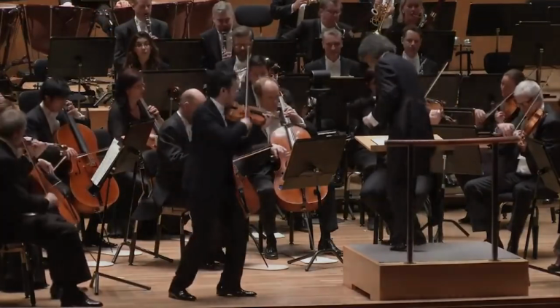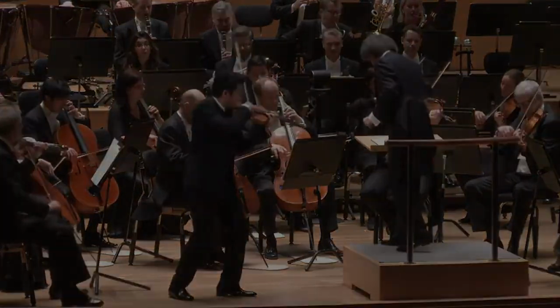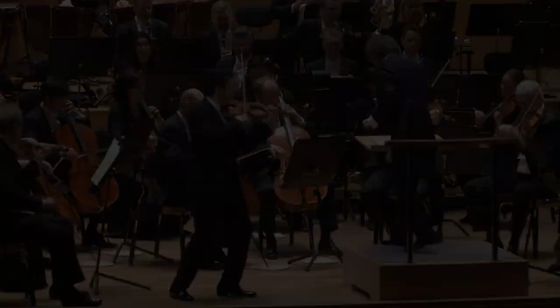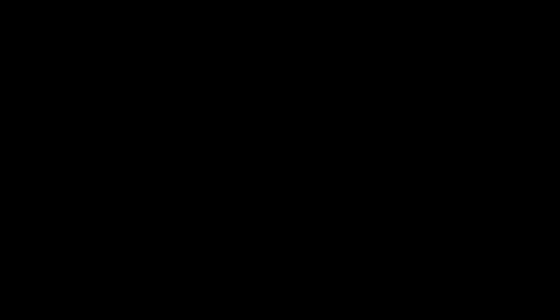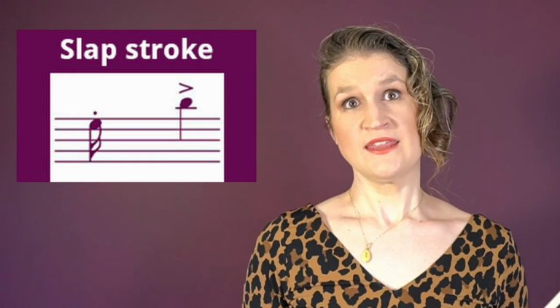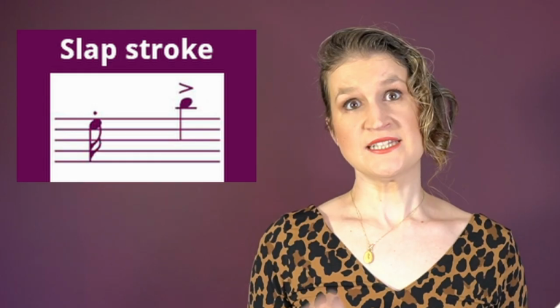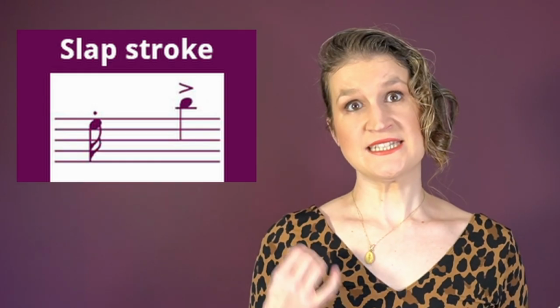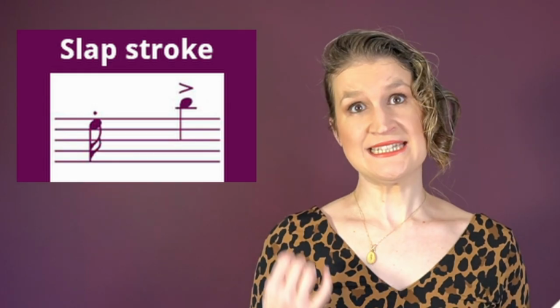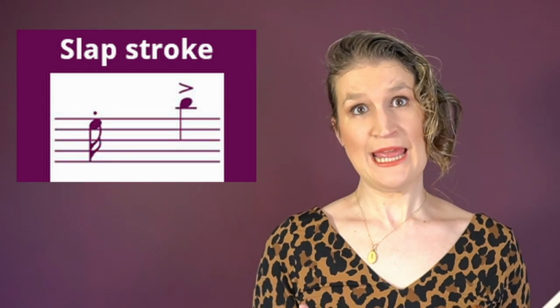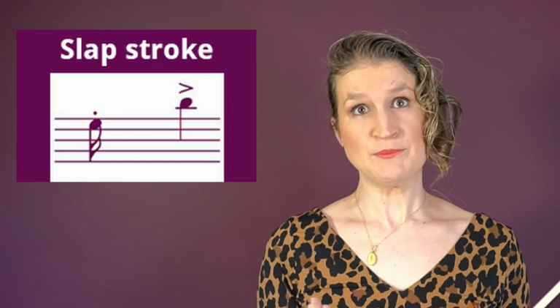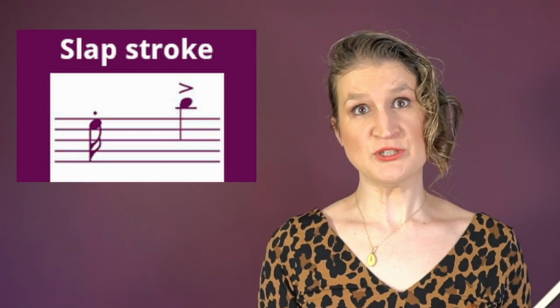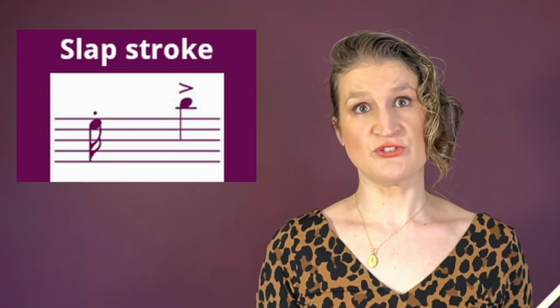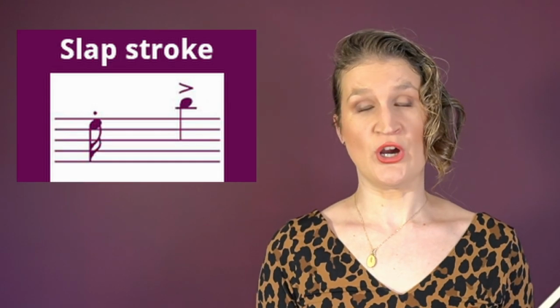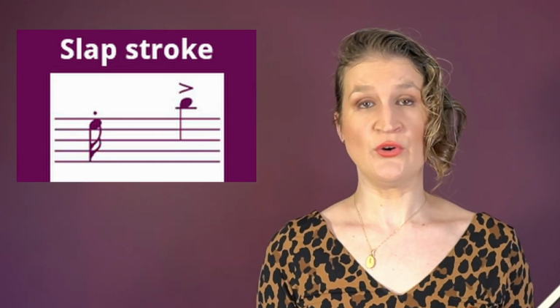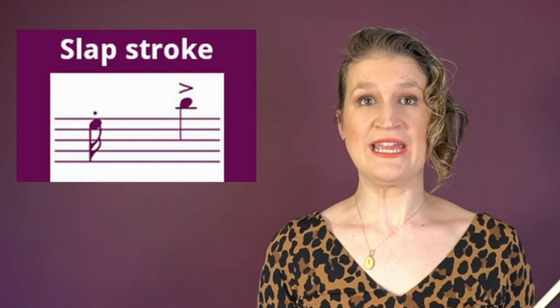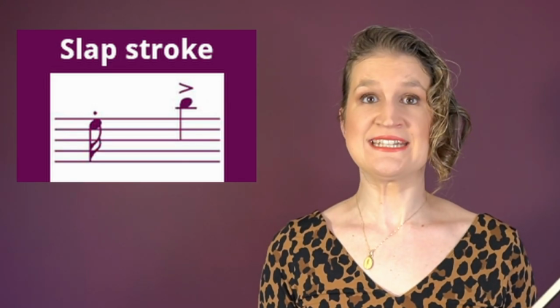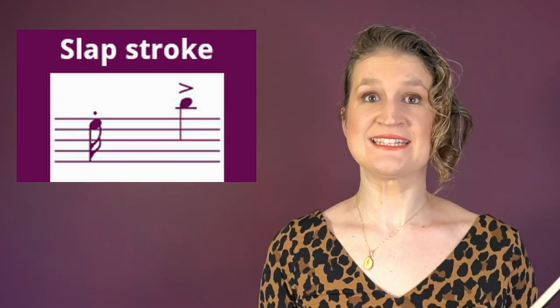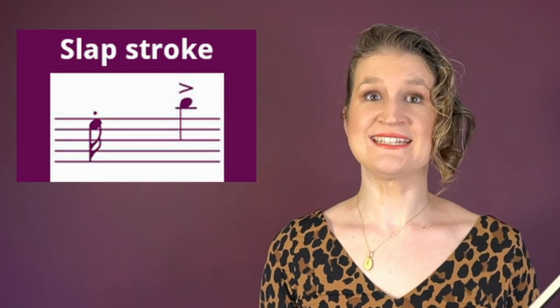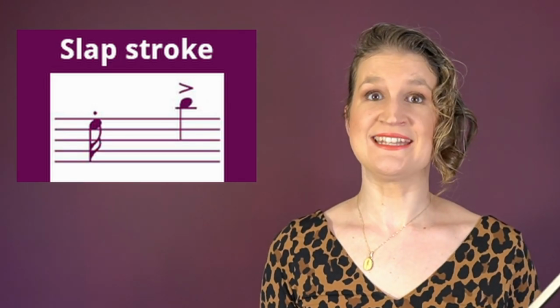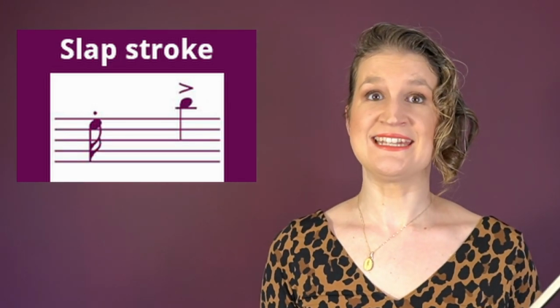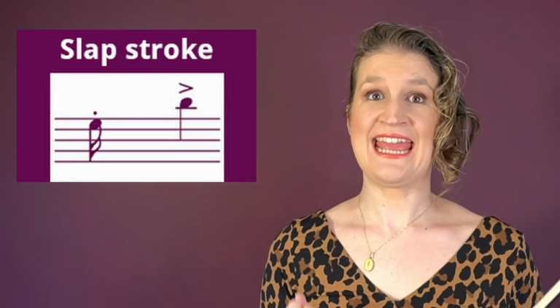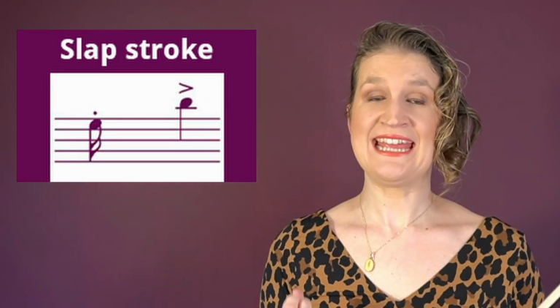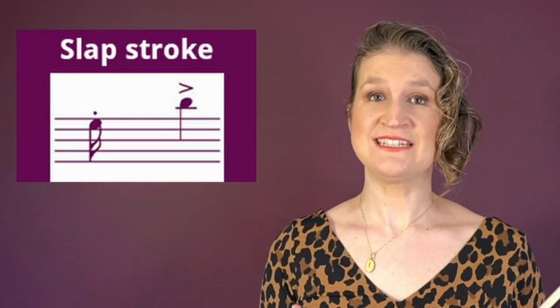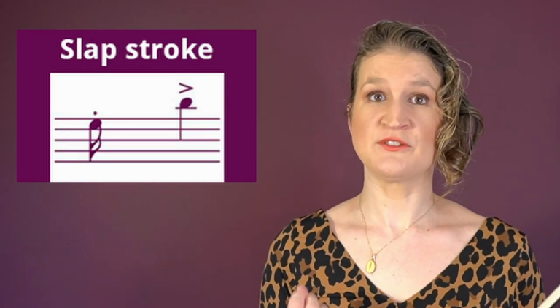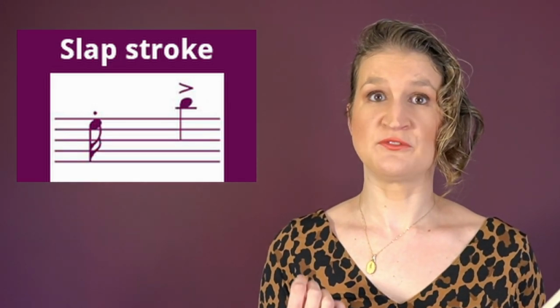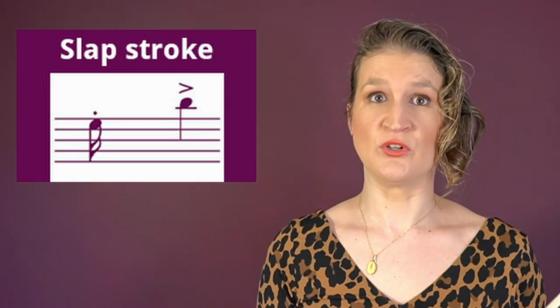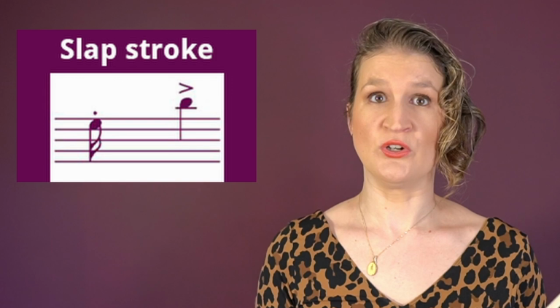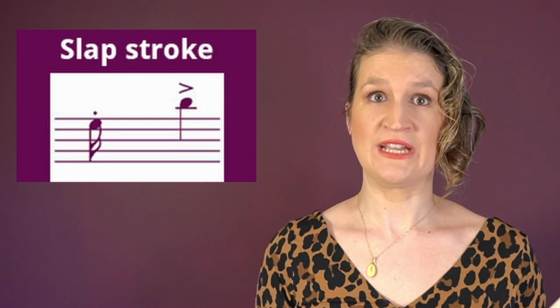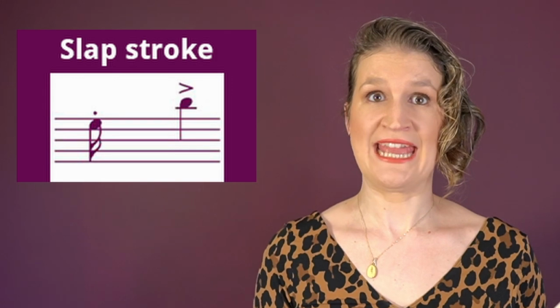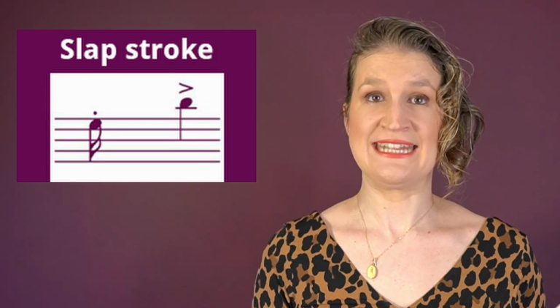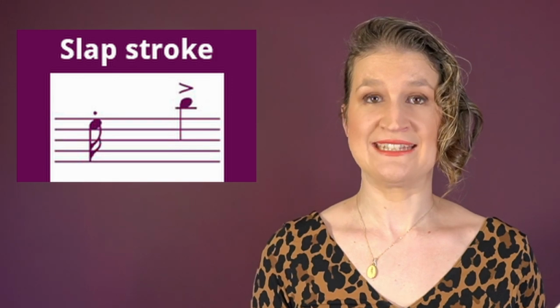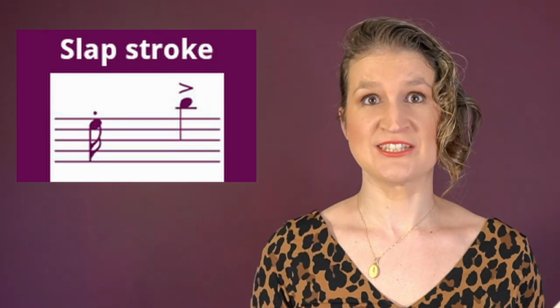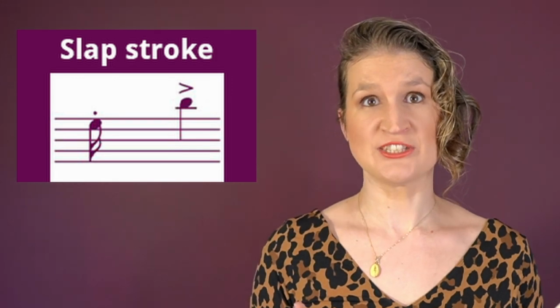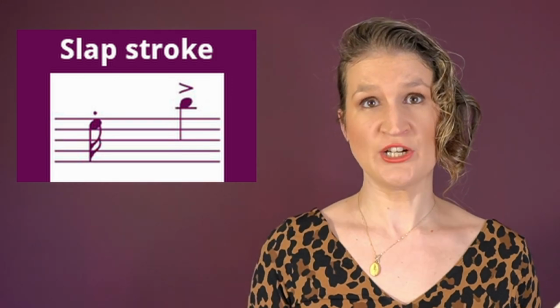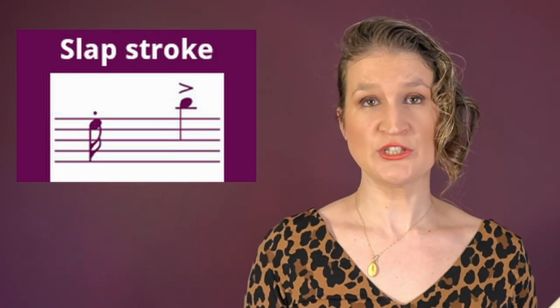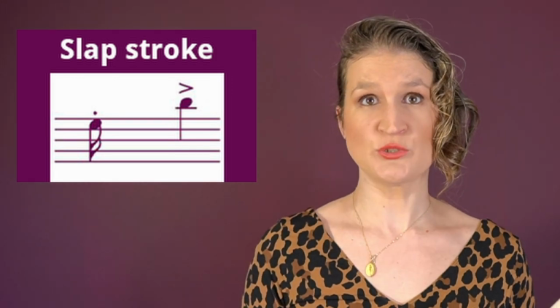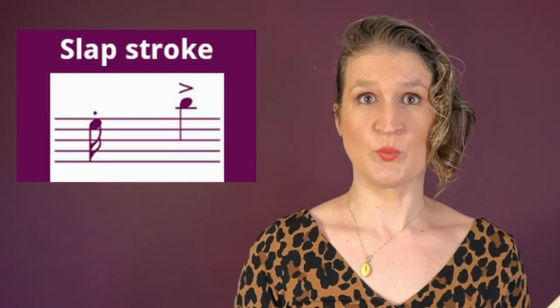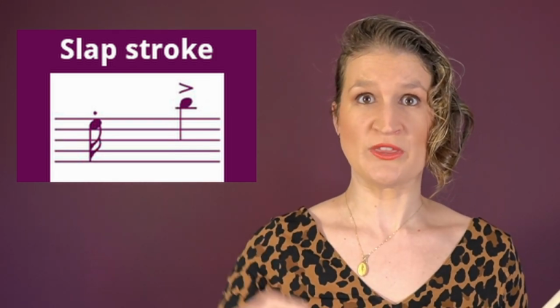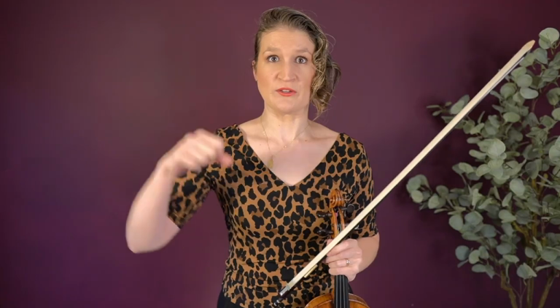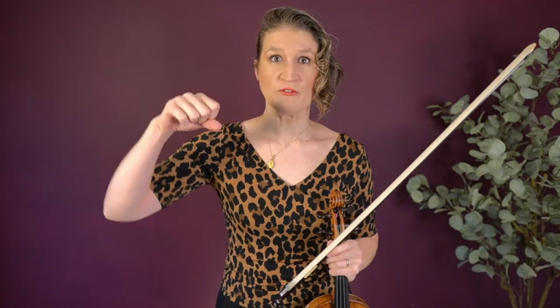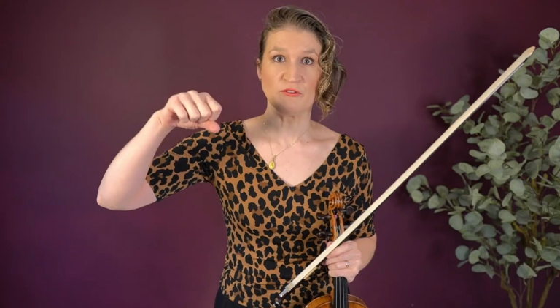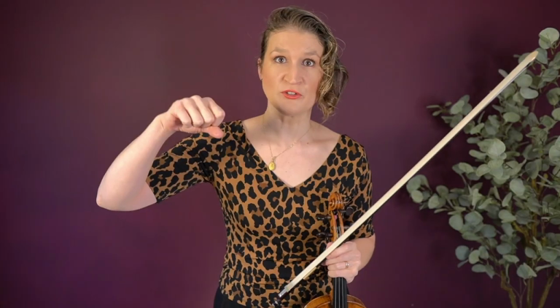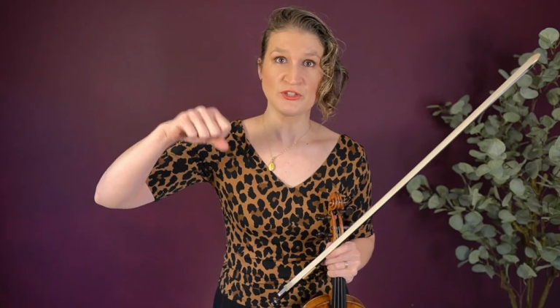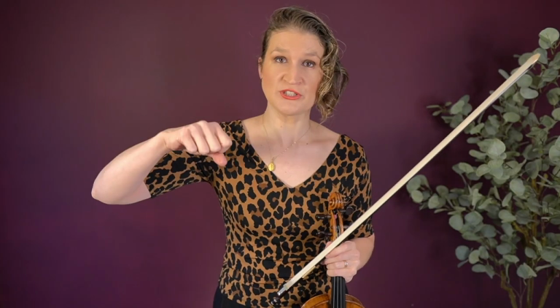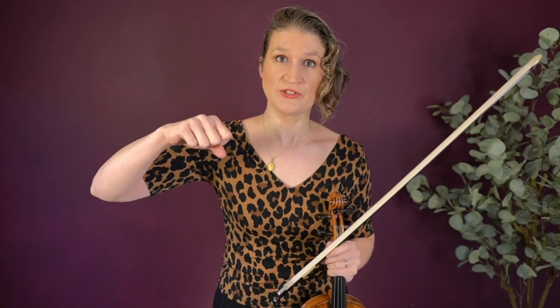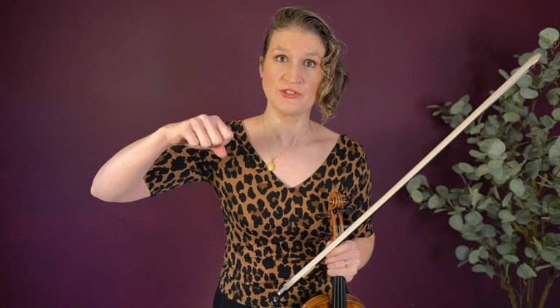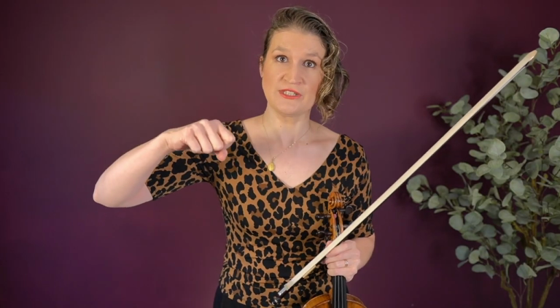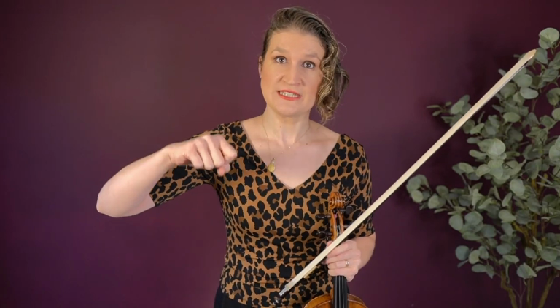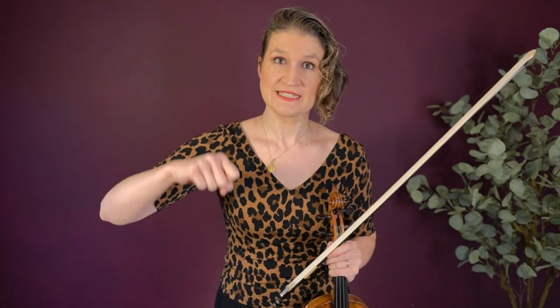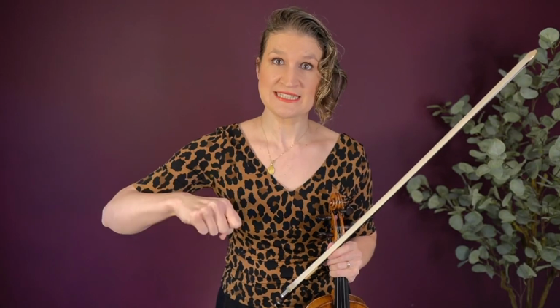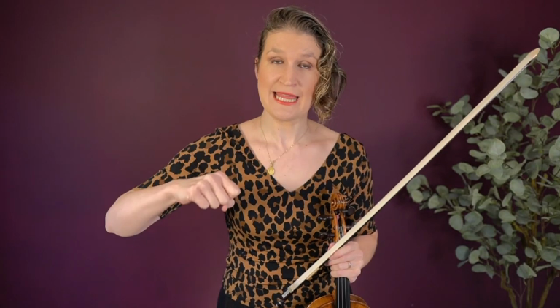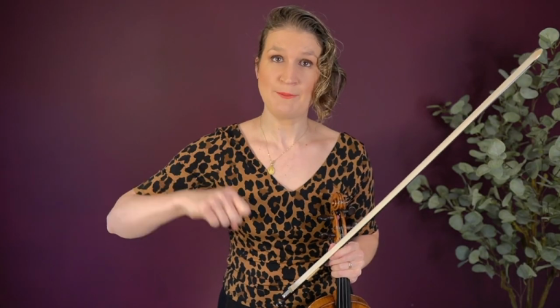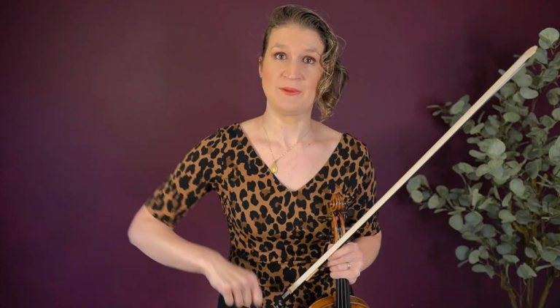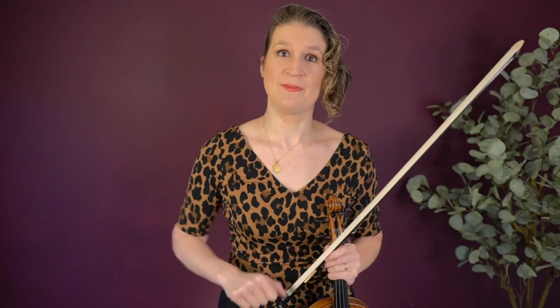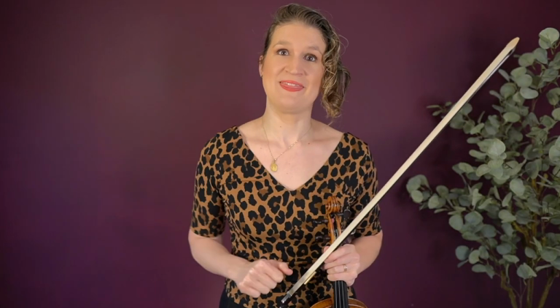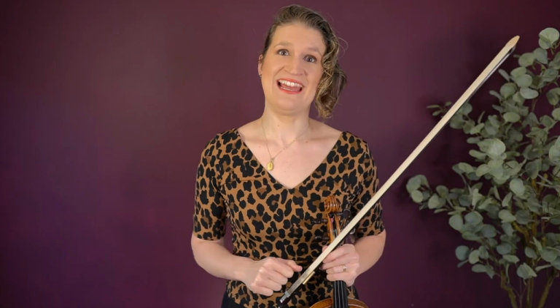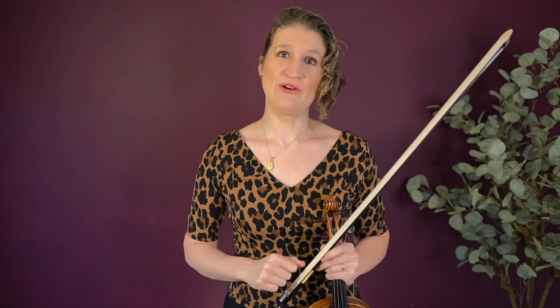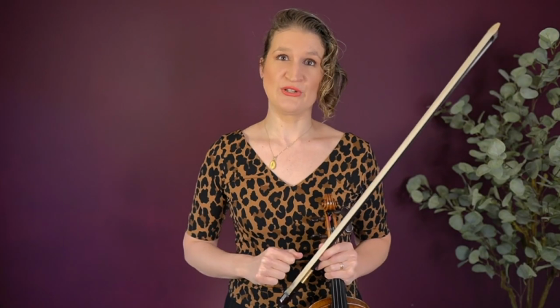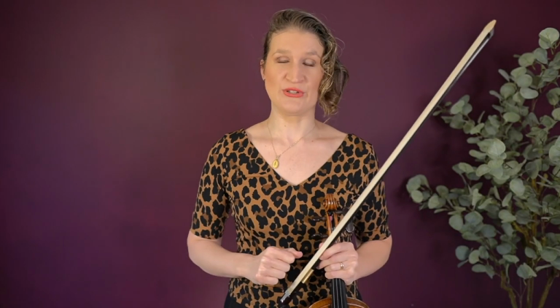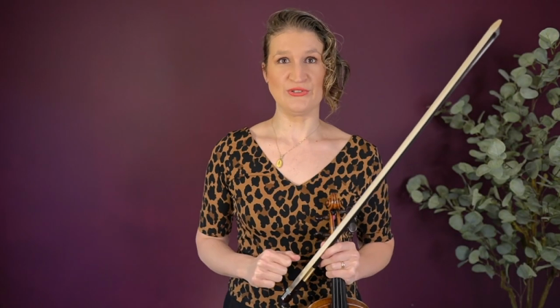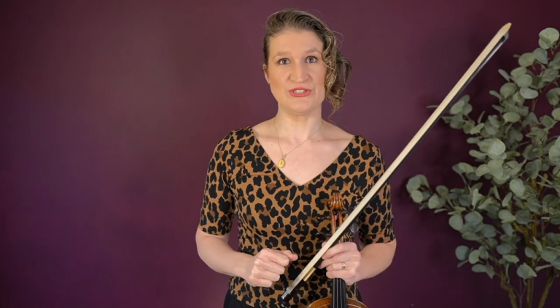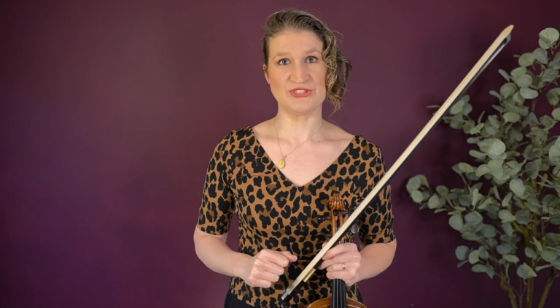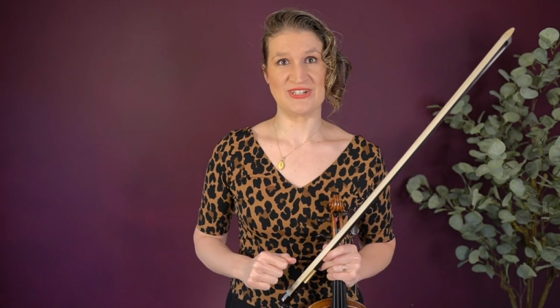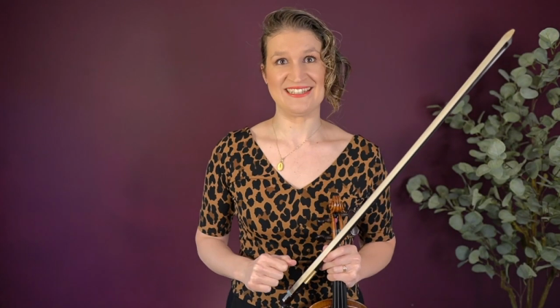The slap stroke is done at the frog and starts with a vertical slap down on the string.